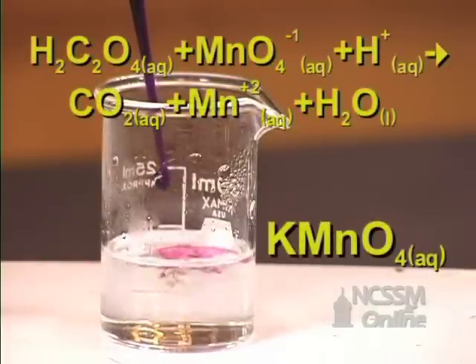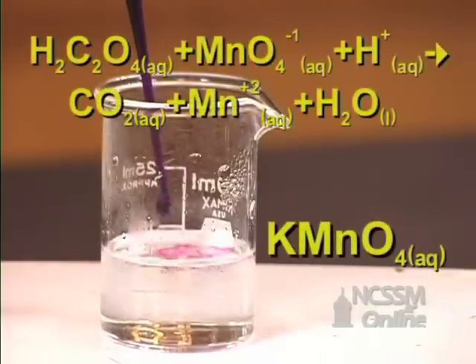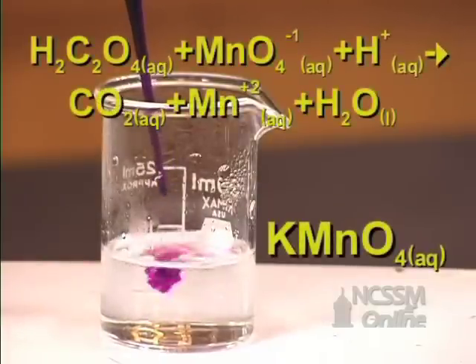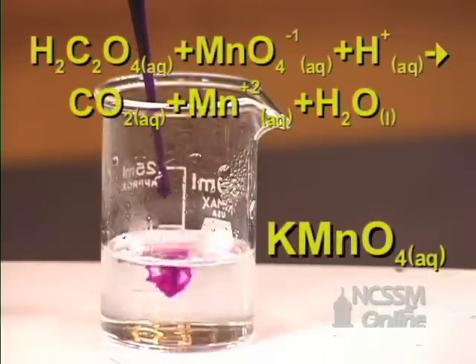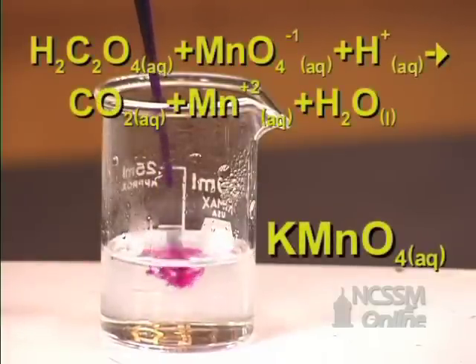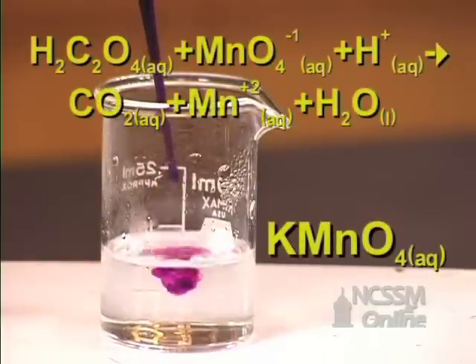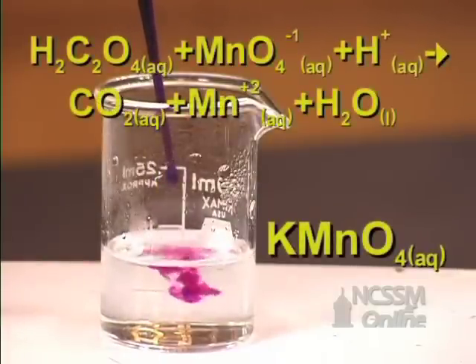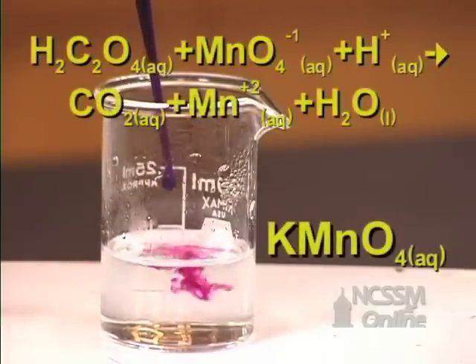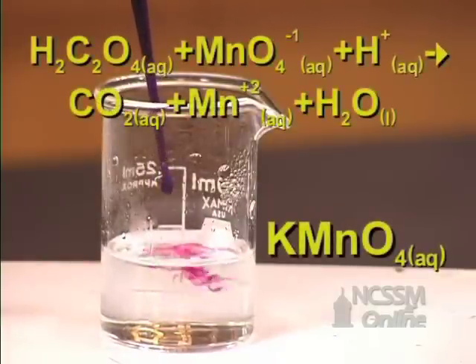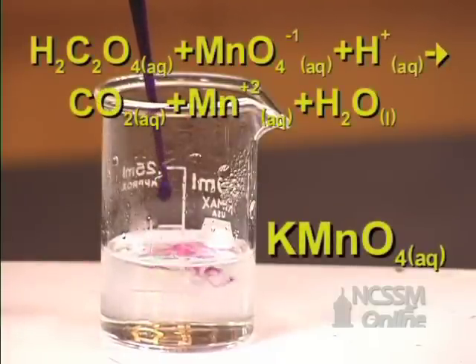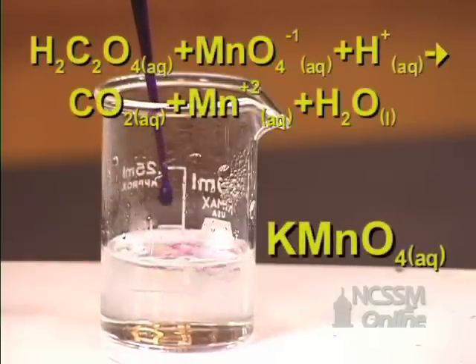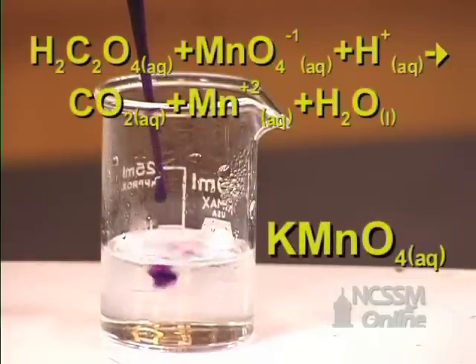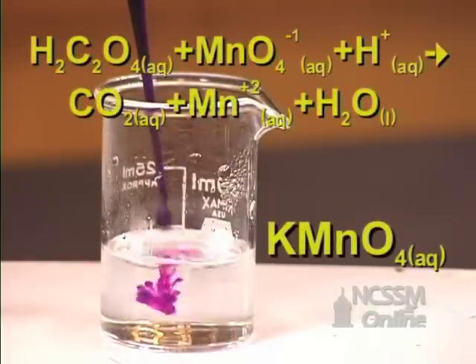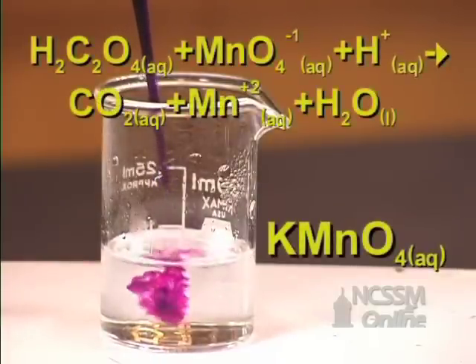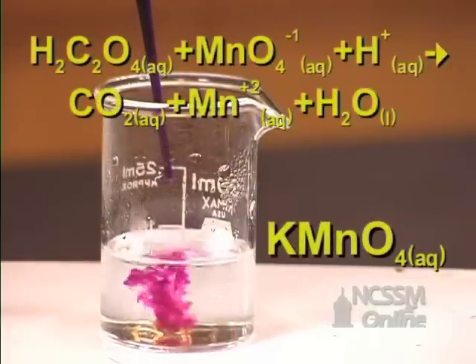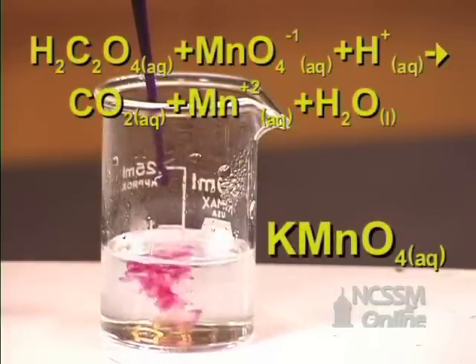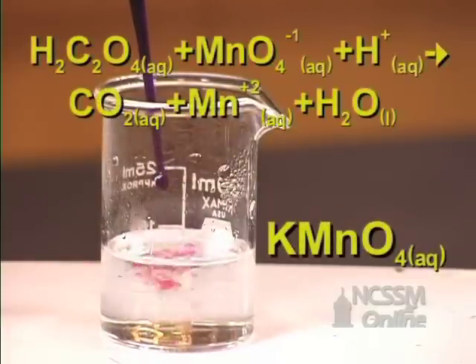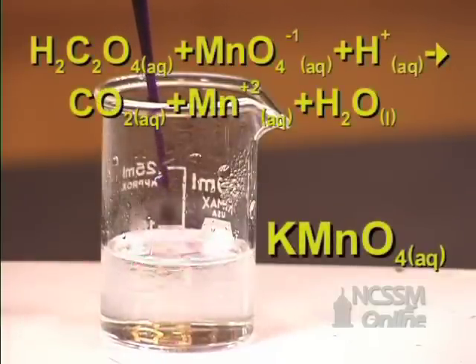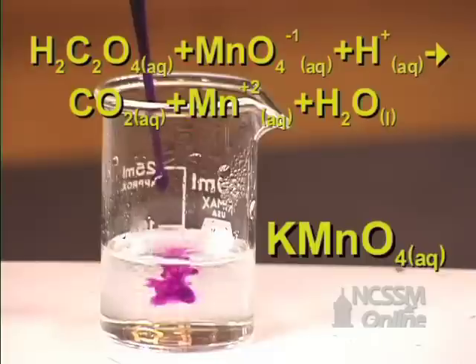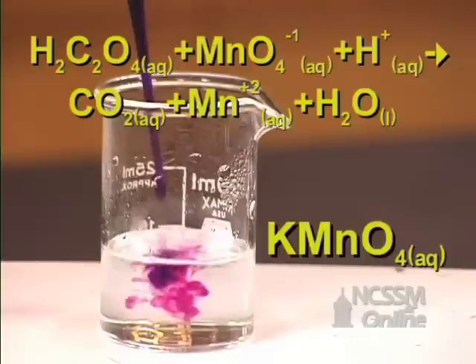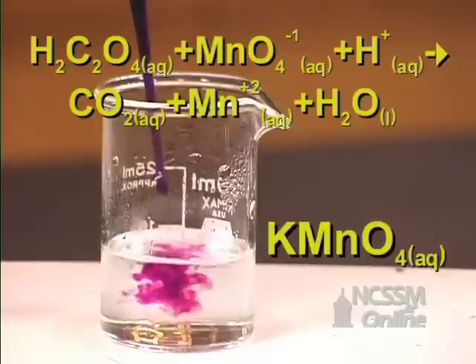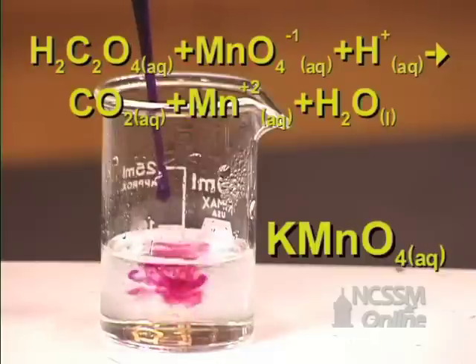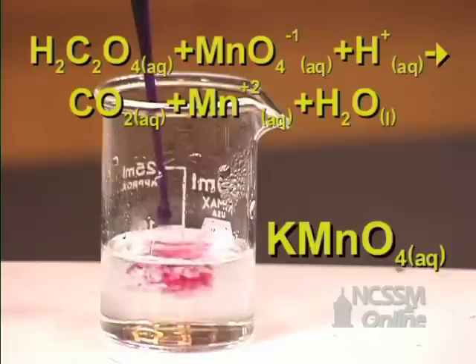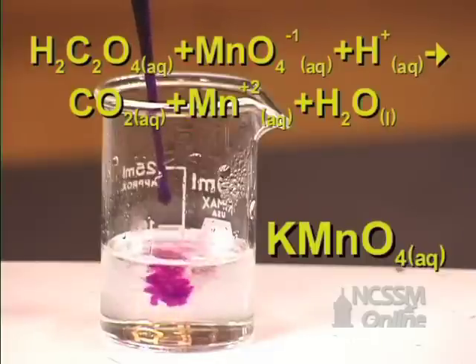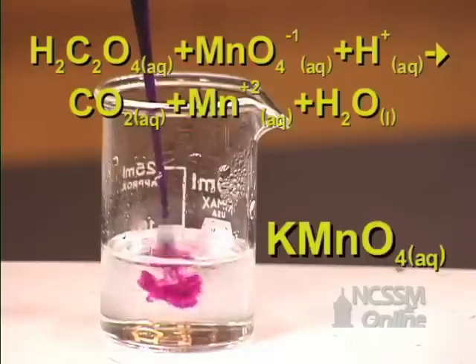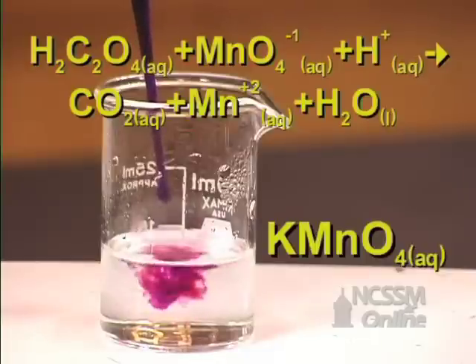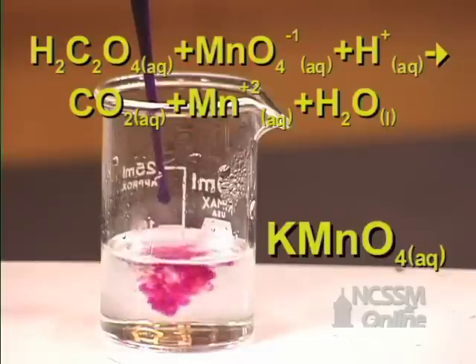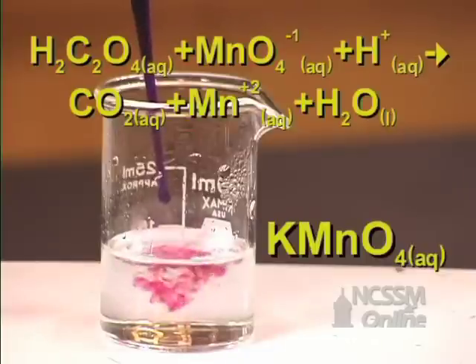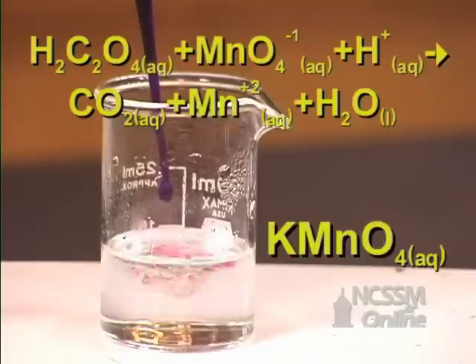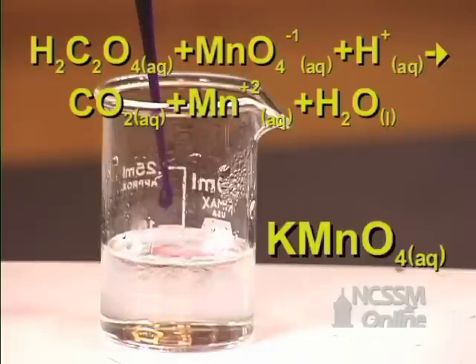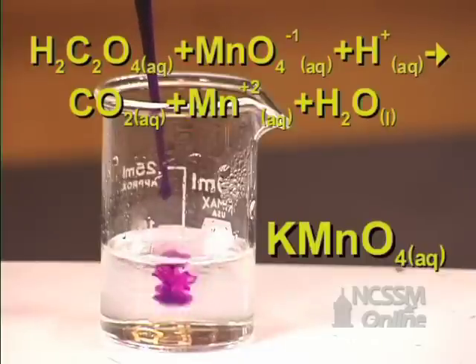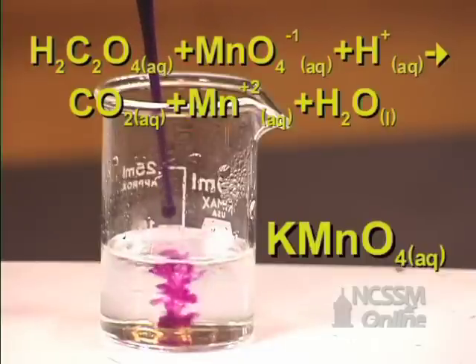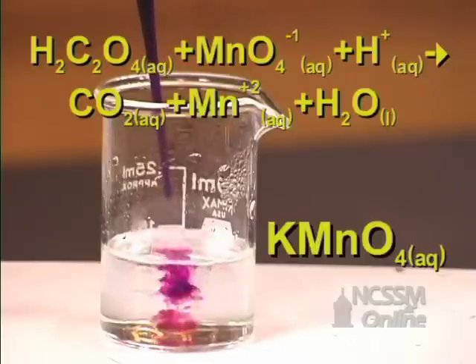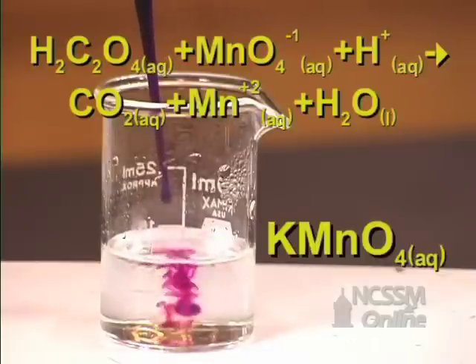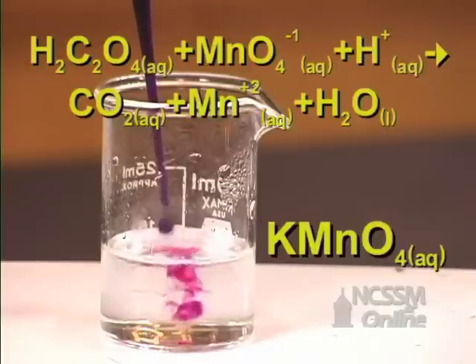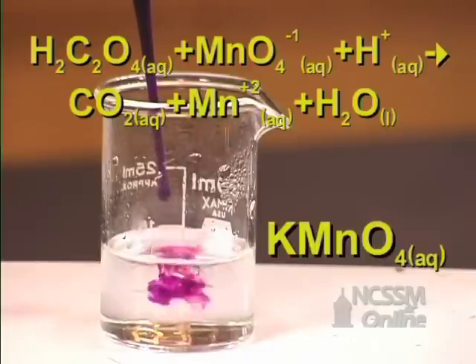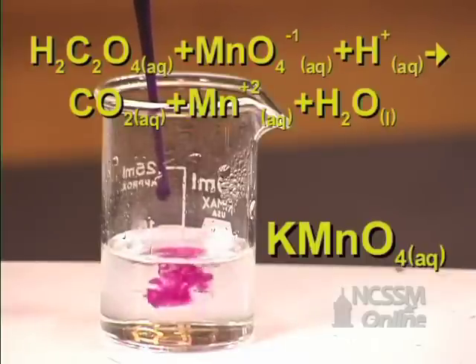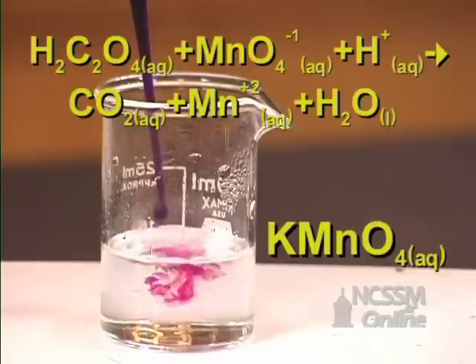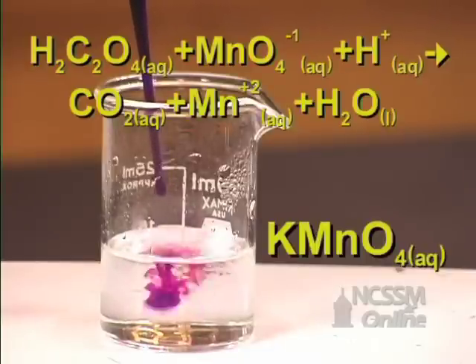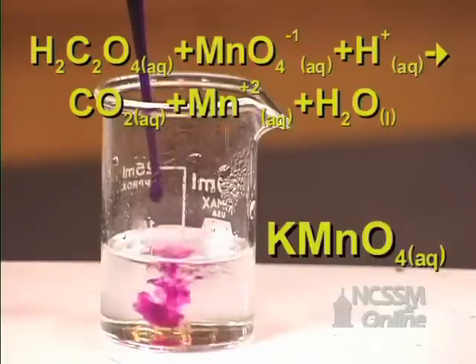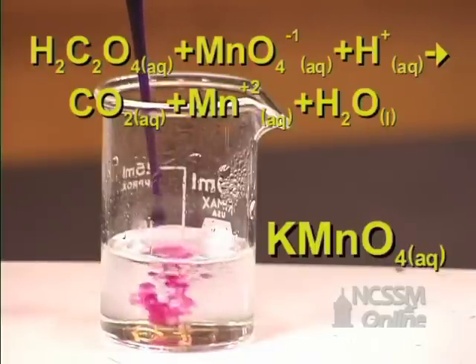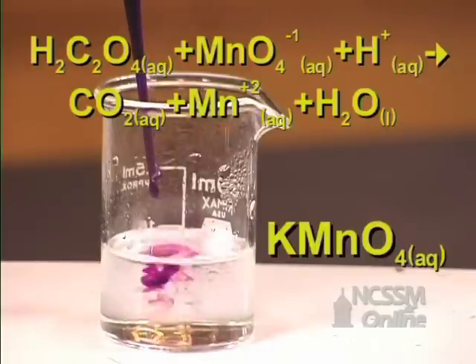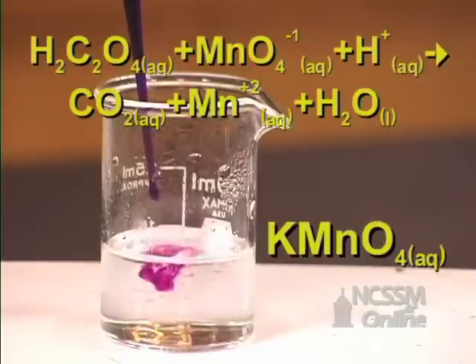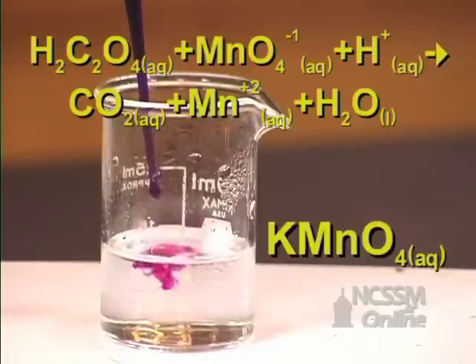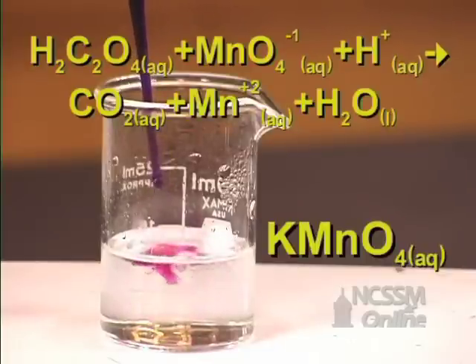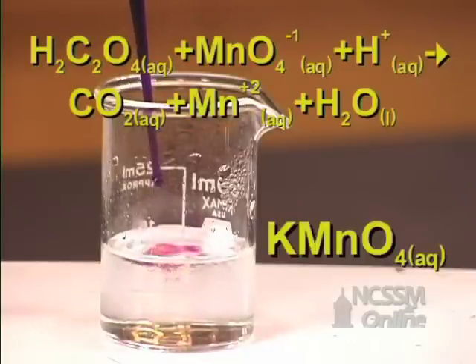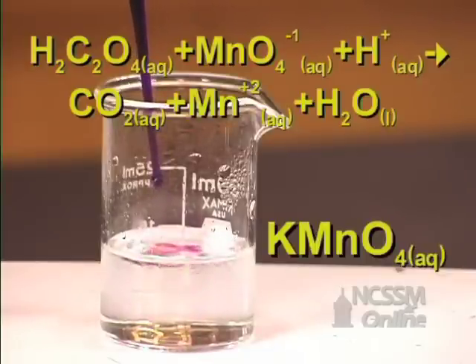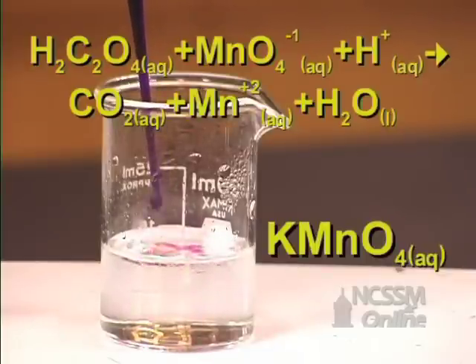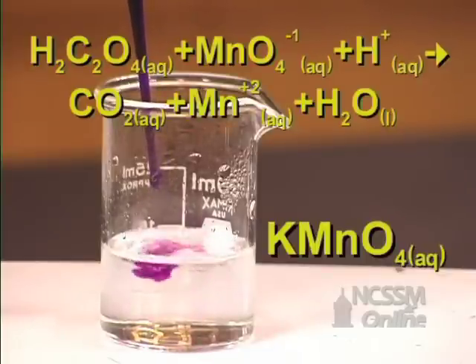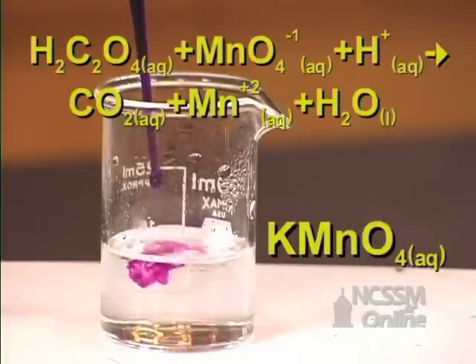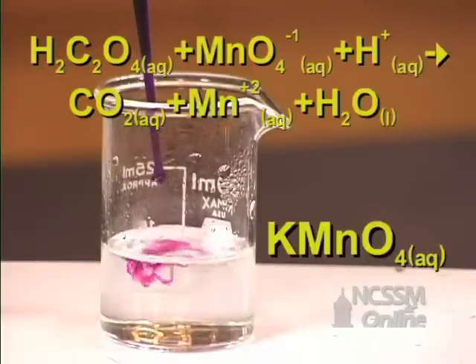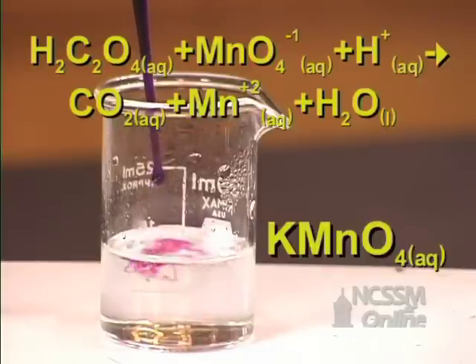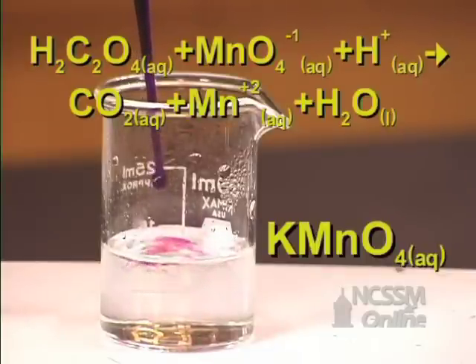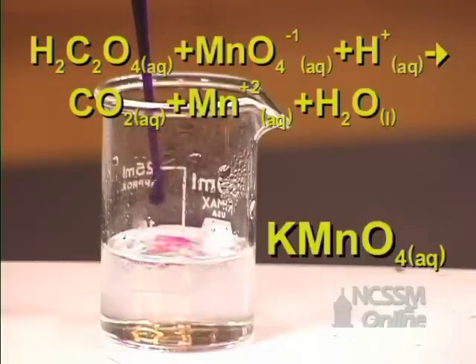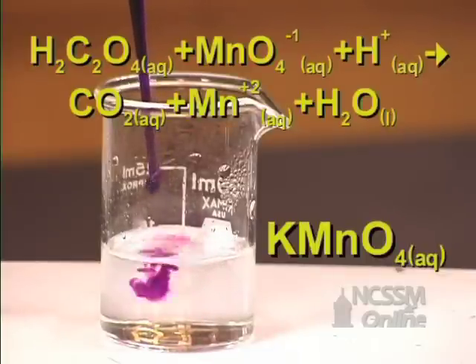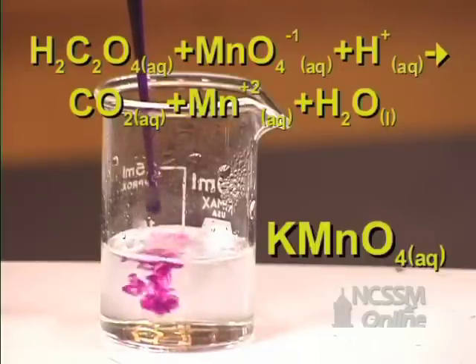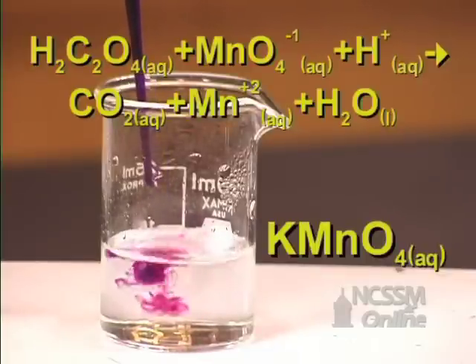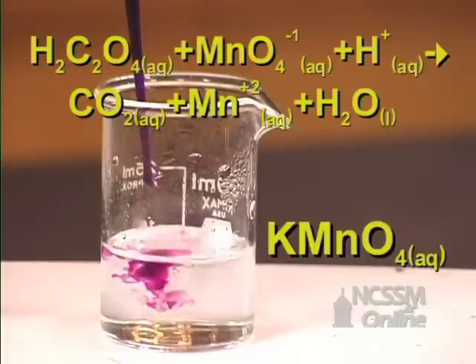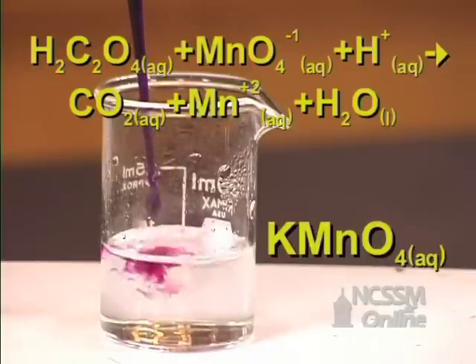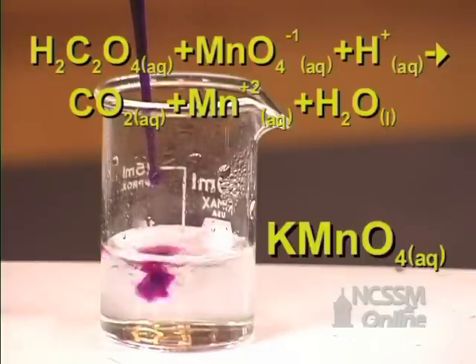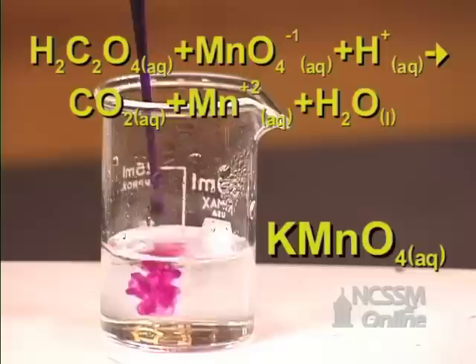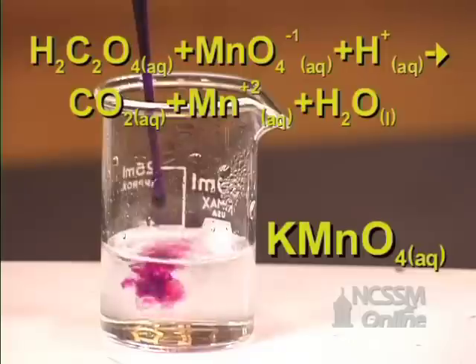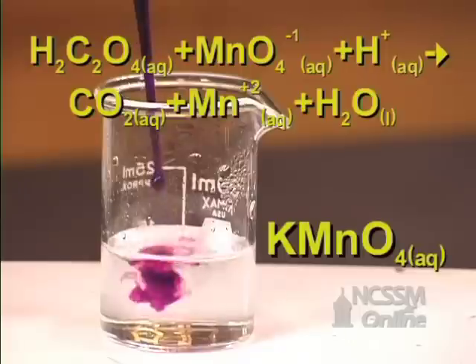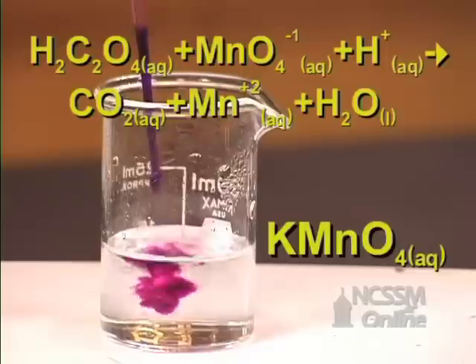We notice that the color disappears rapidly. Increasing the temperature increases the rate of the reaction.